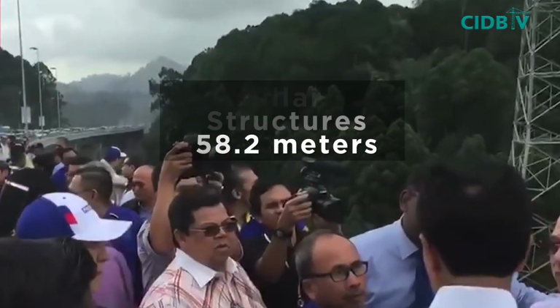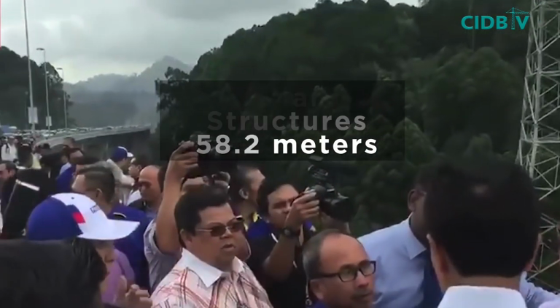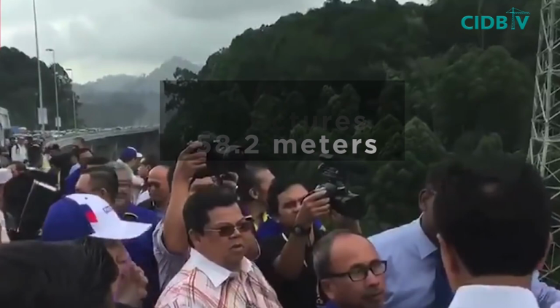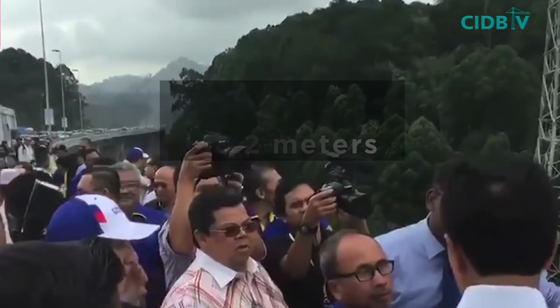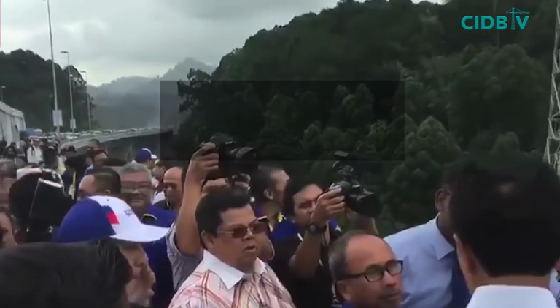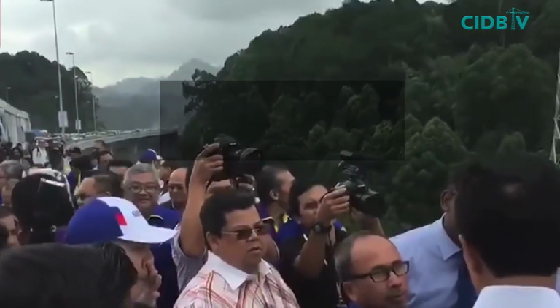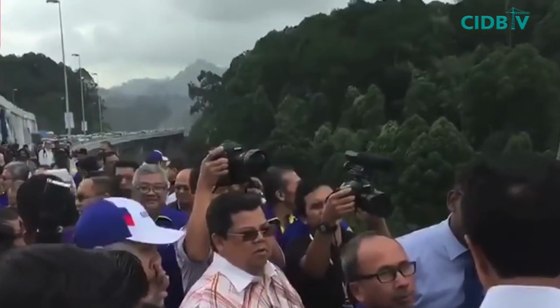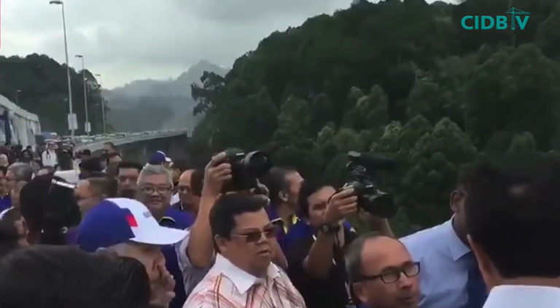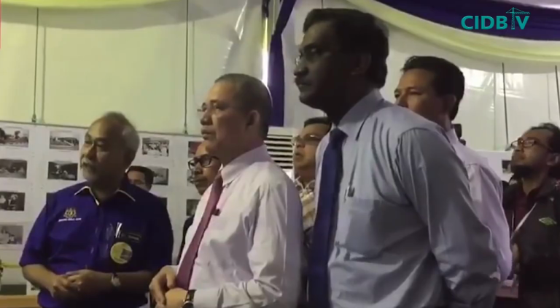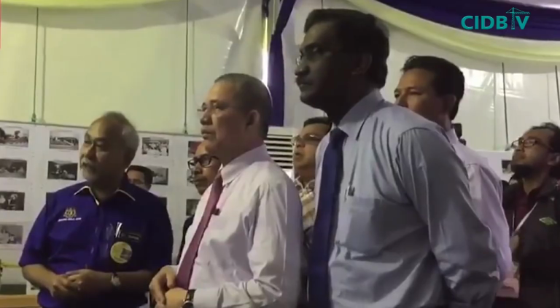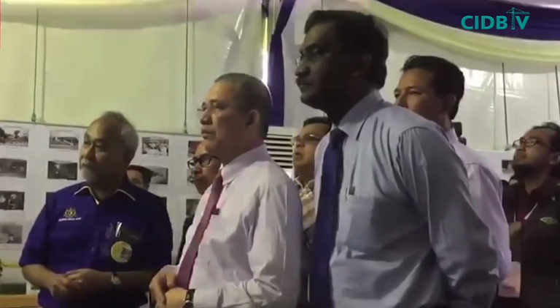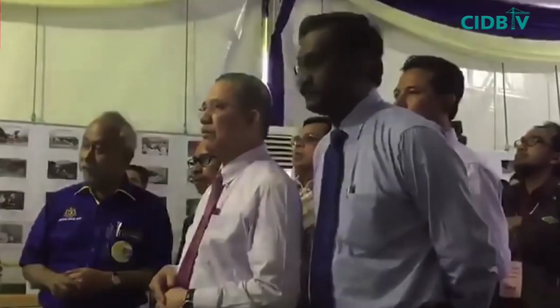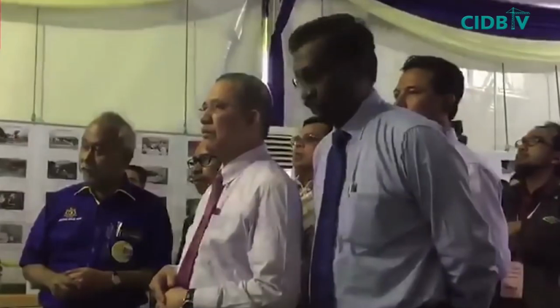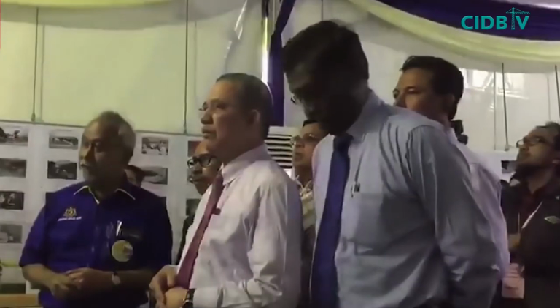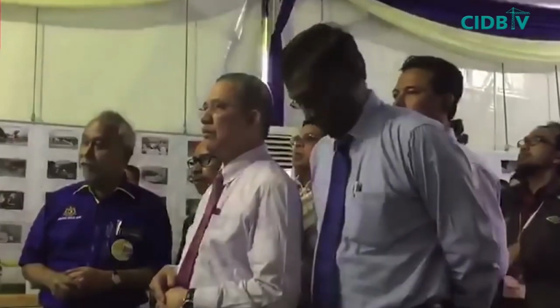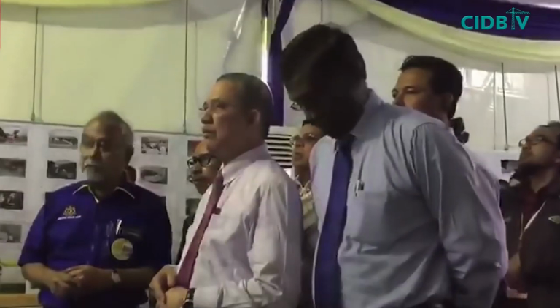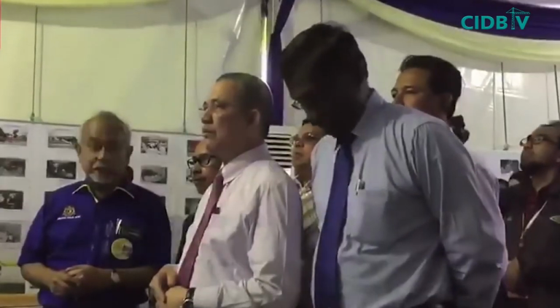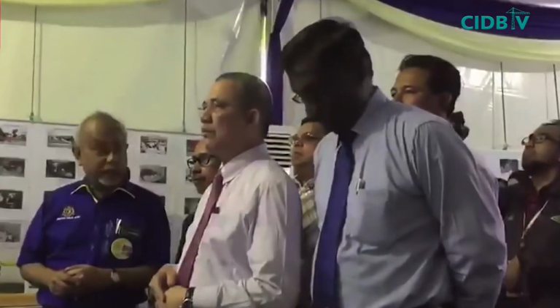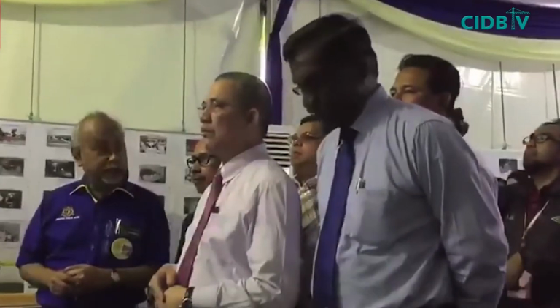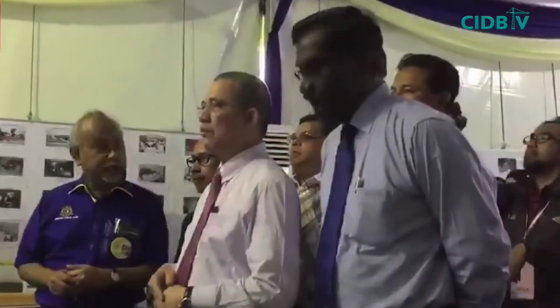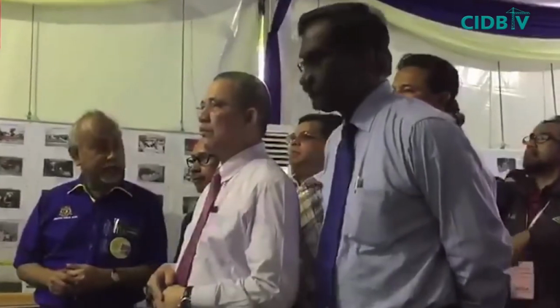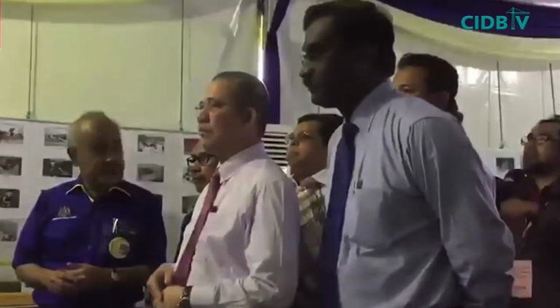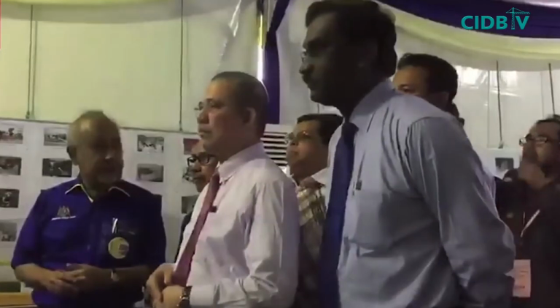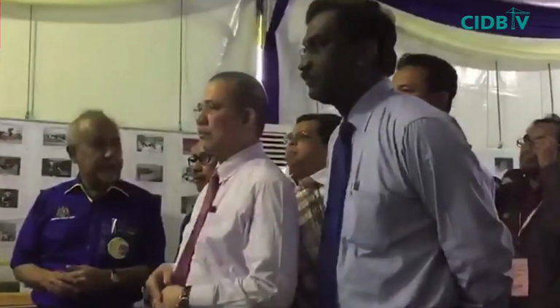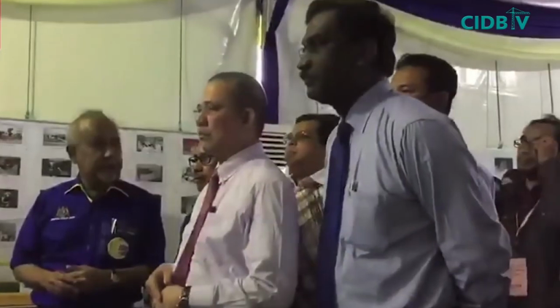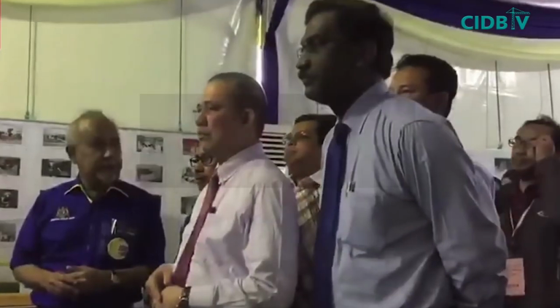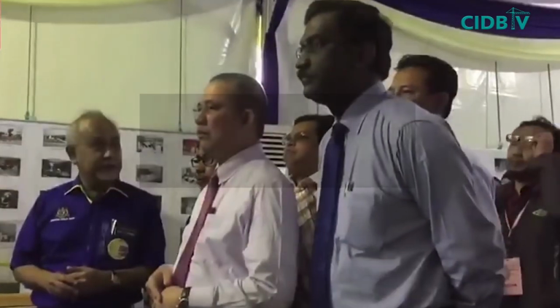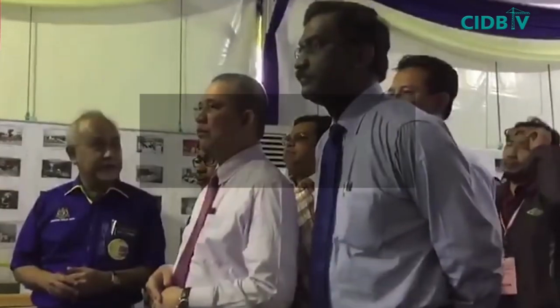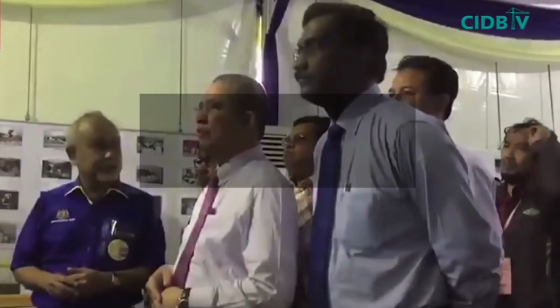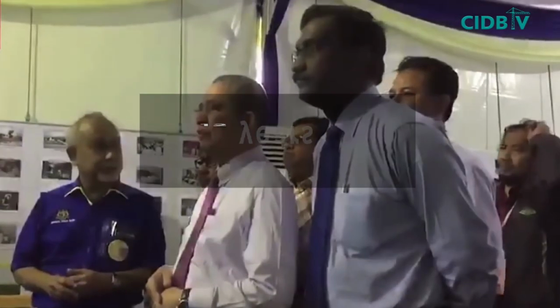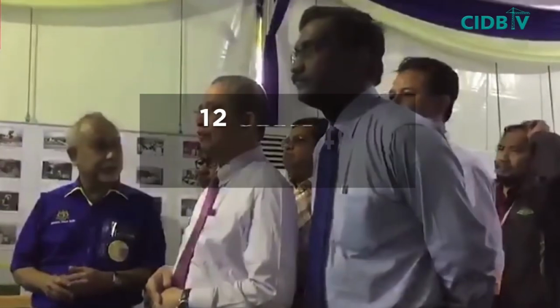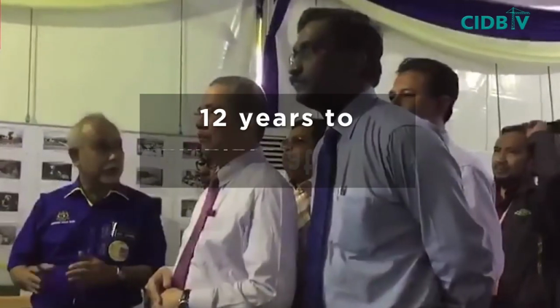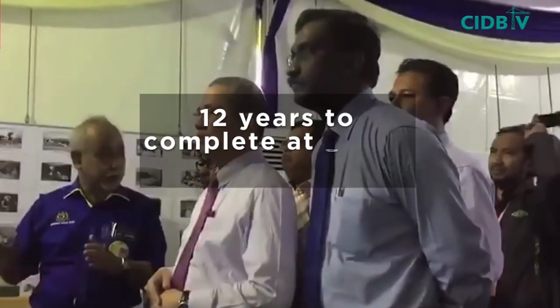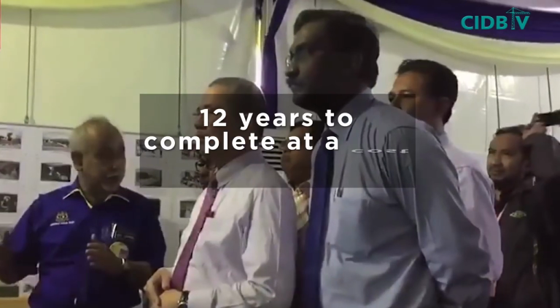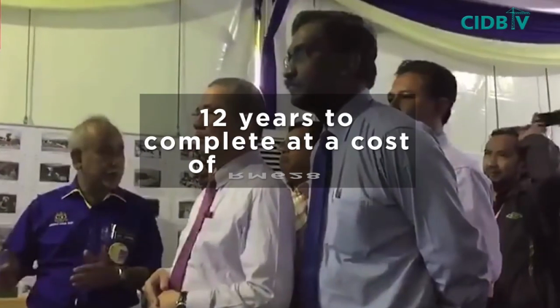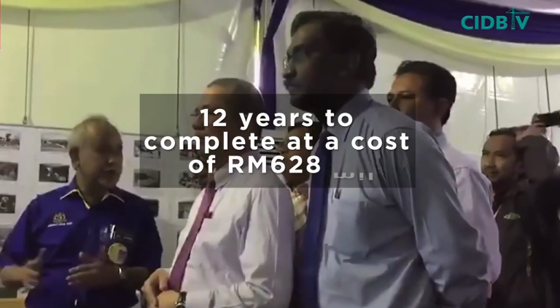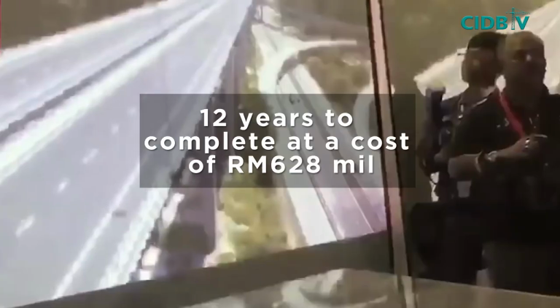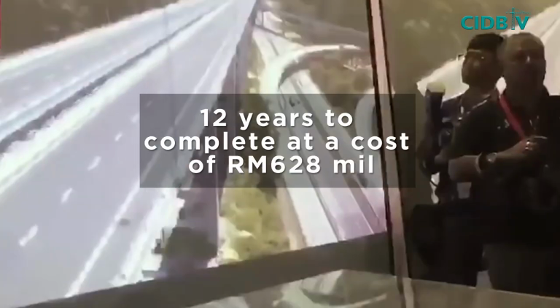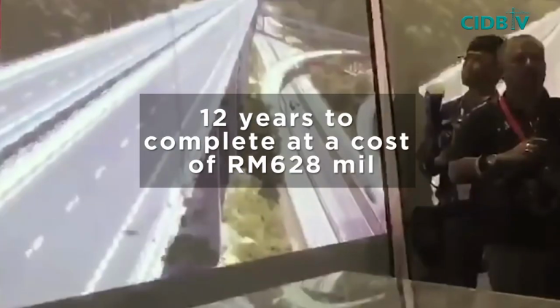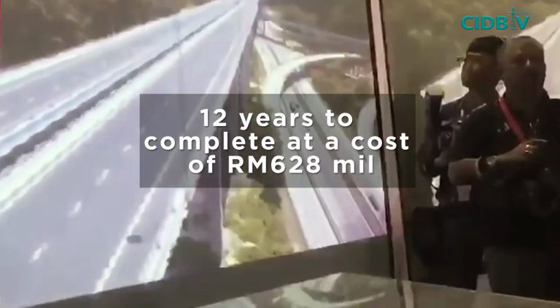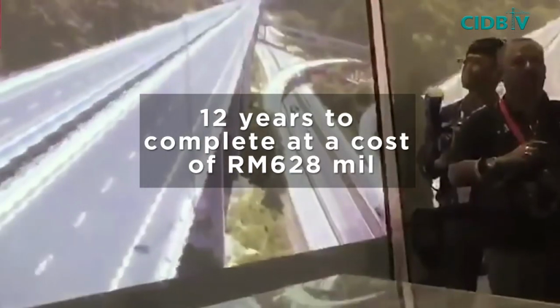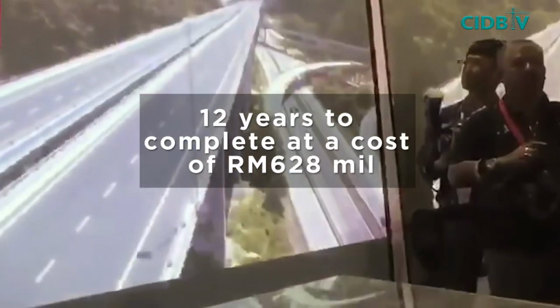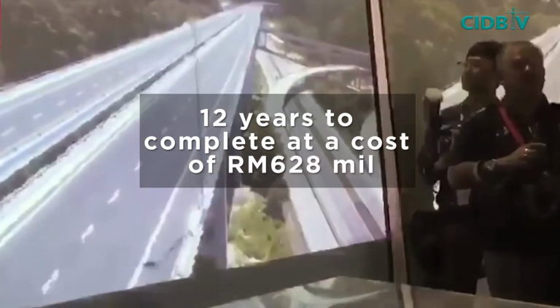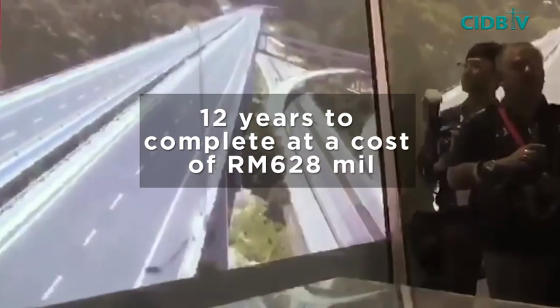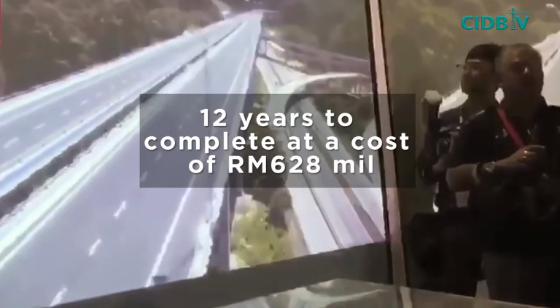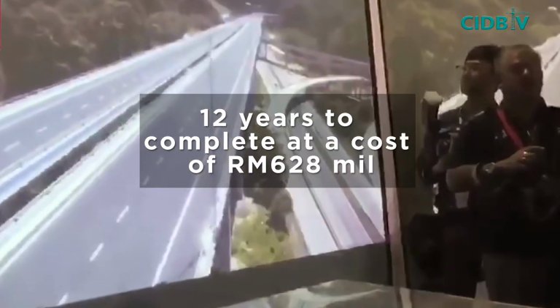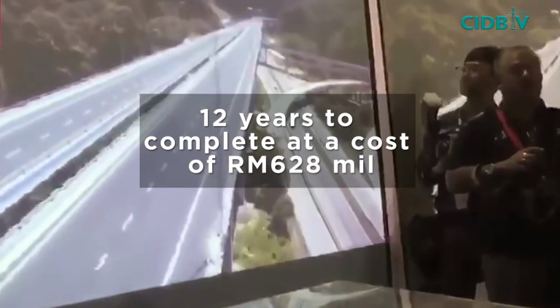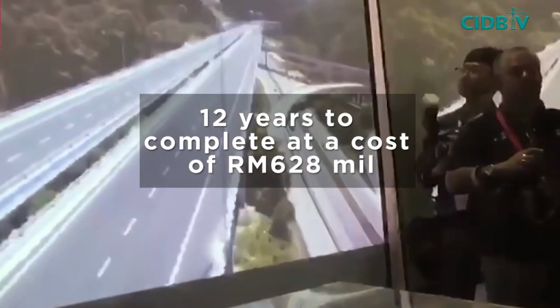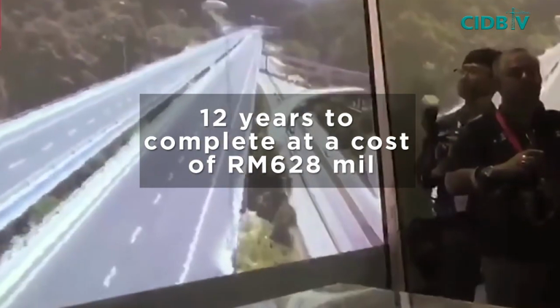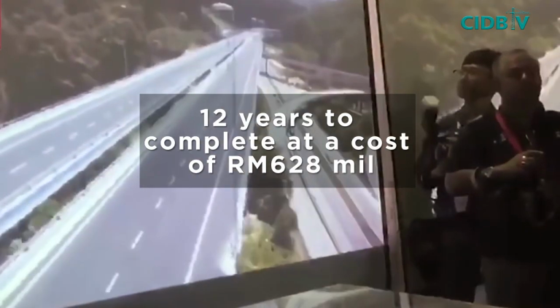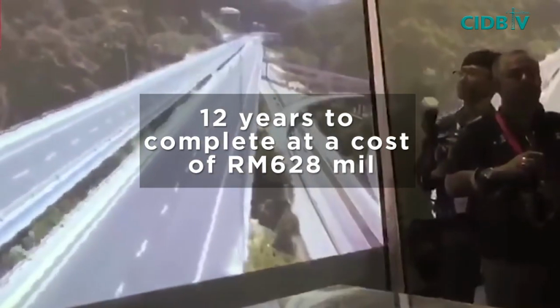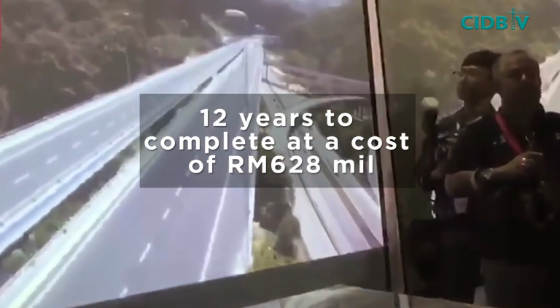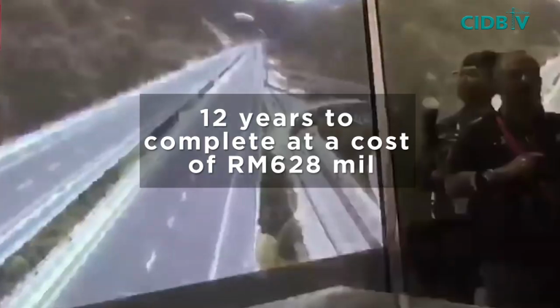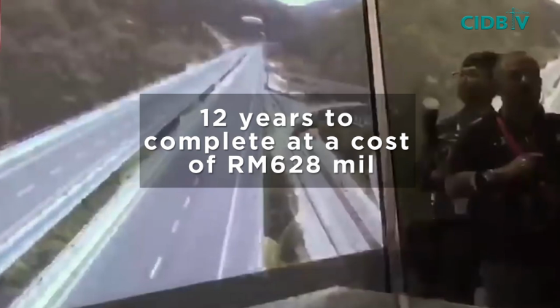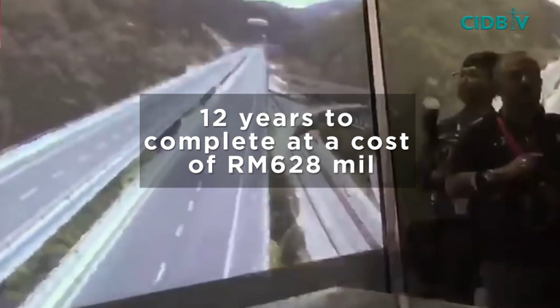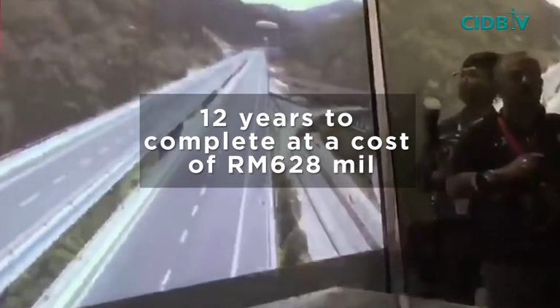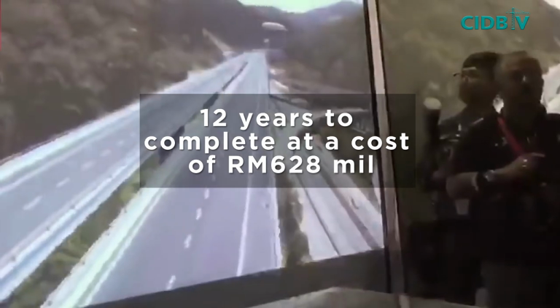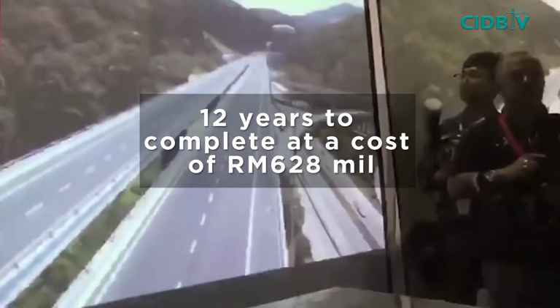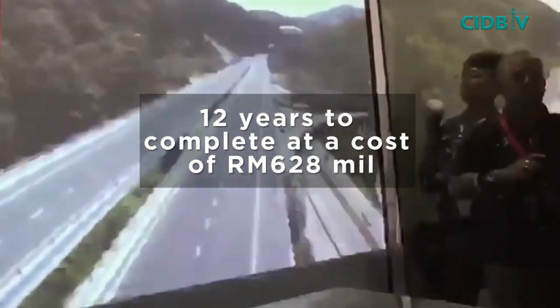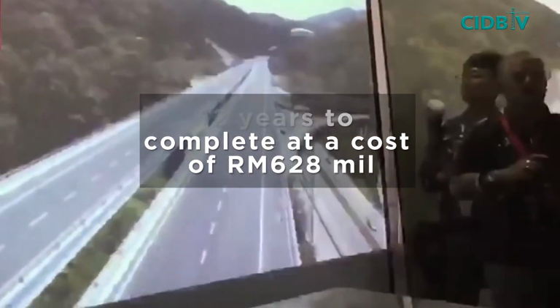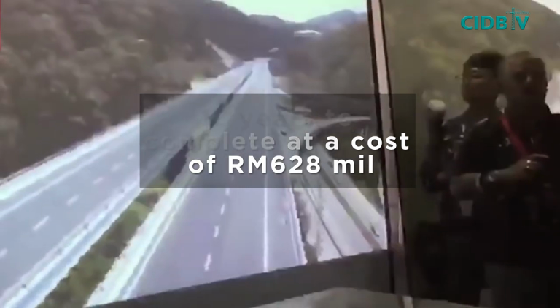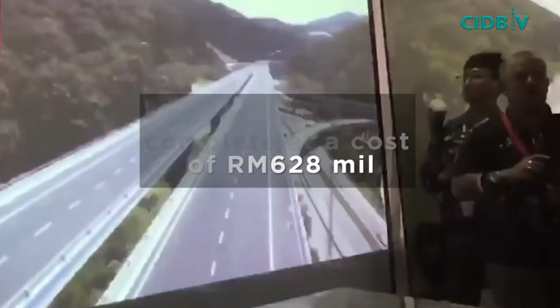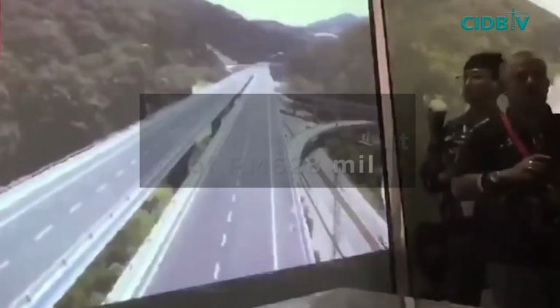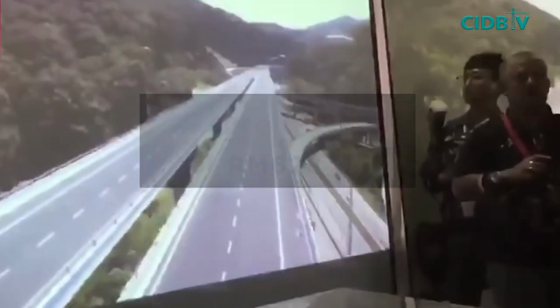The construction of the Rawang Bypass took 12 years to complete at a cost of RM628 million.